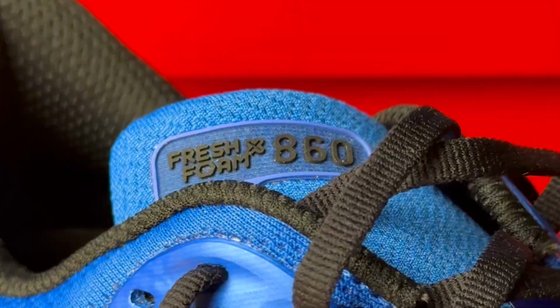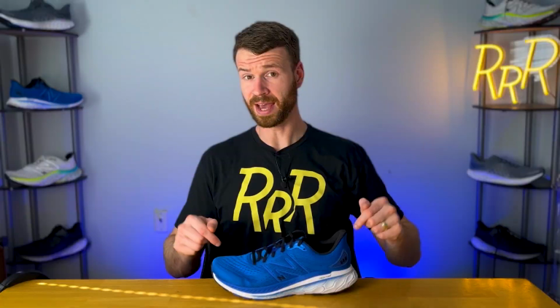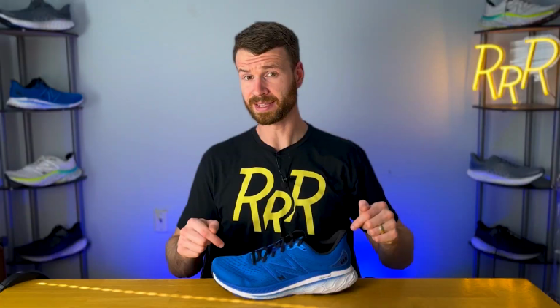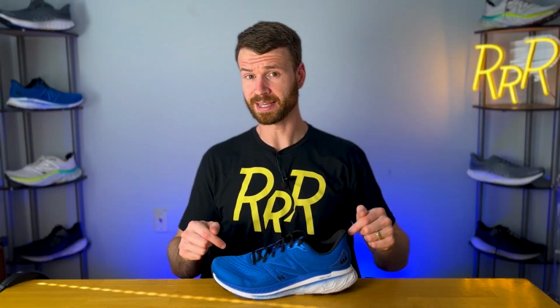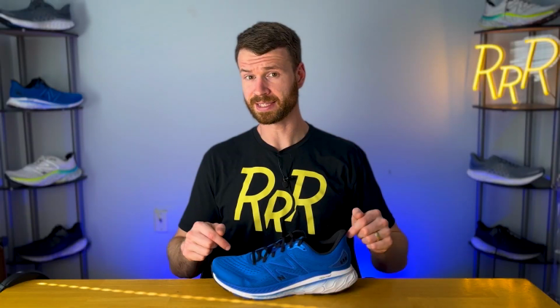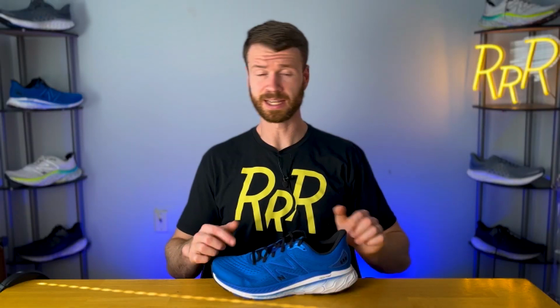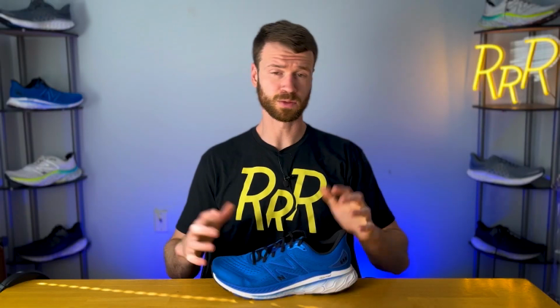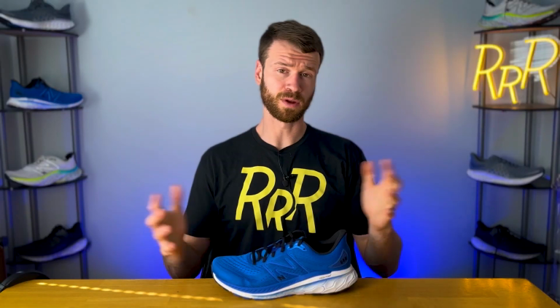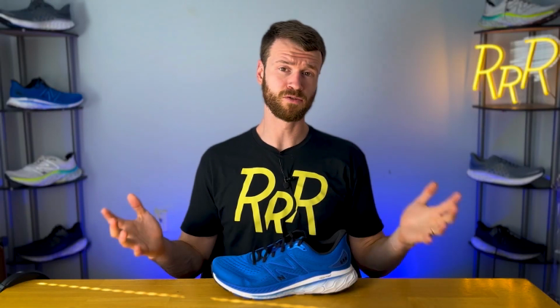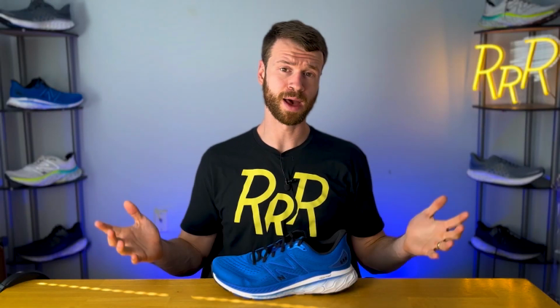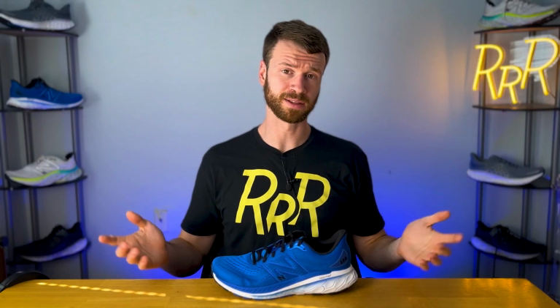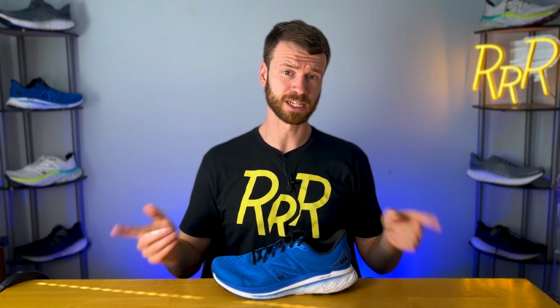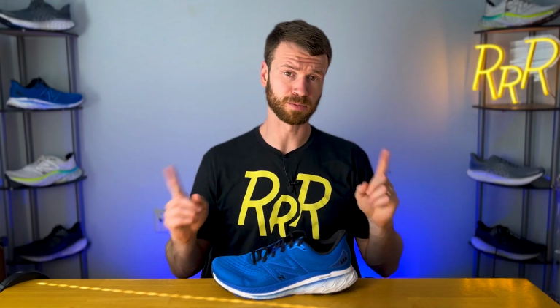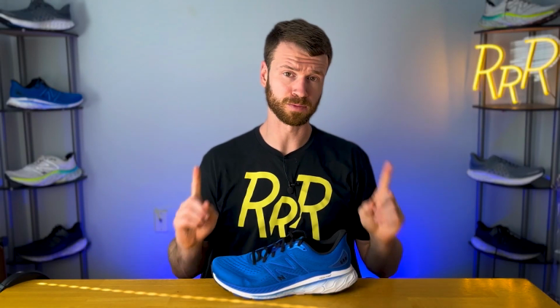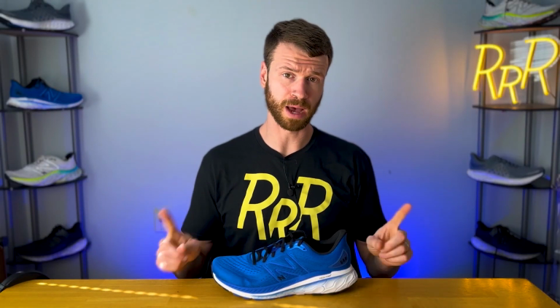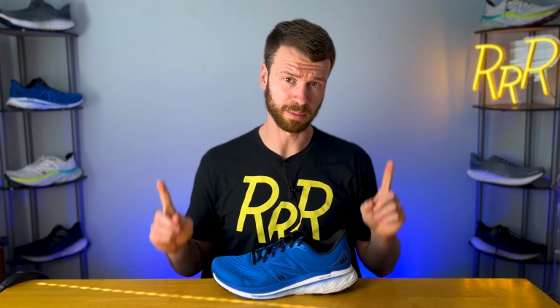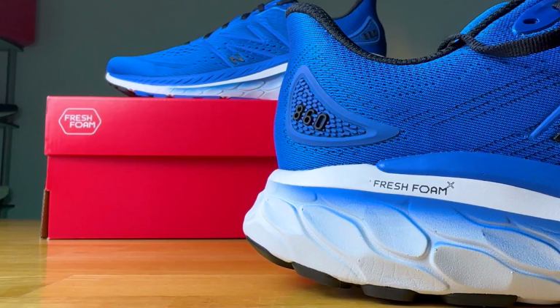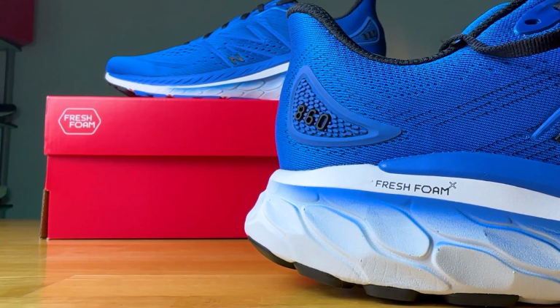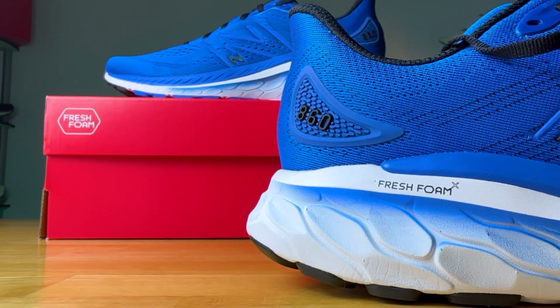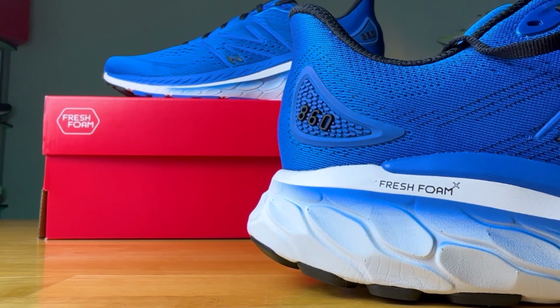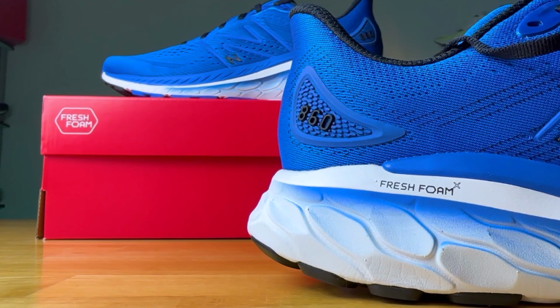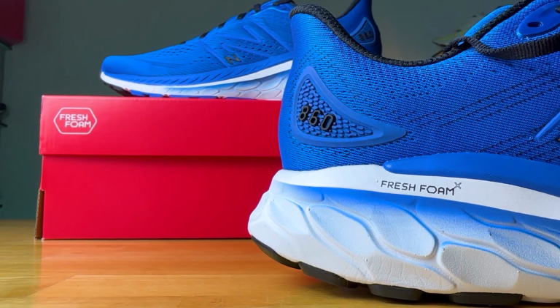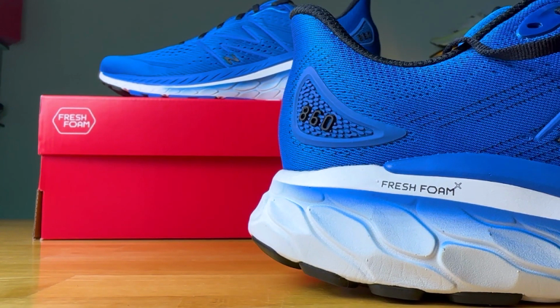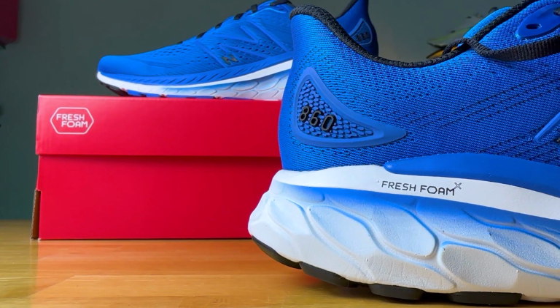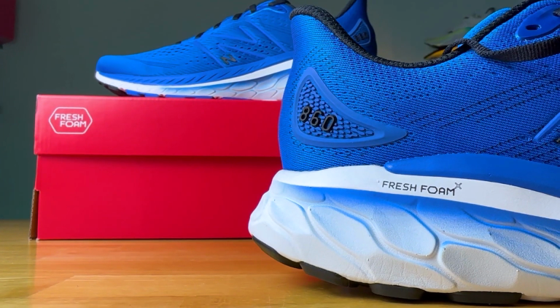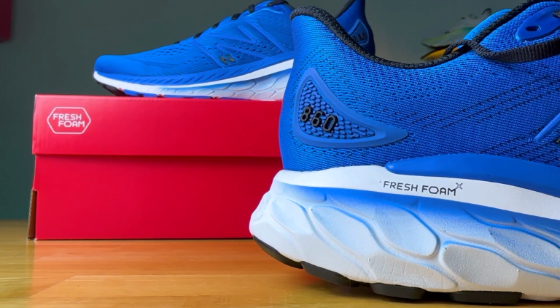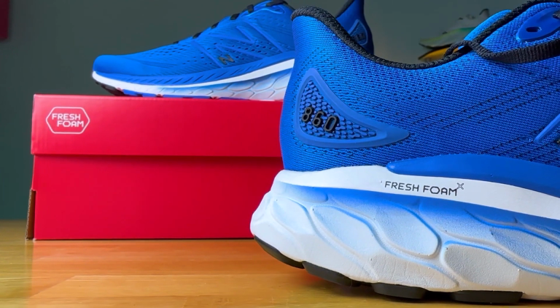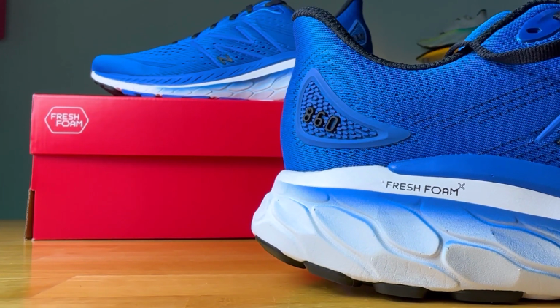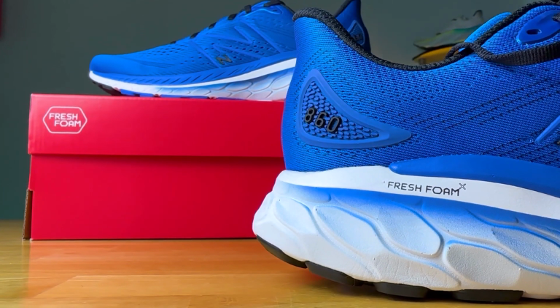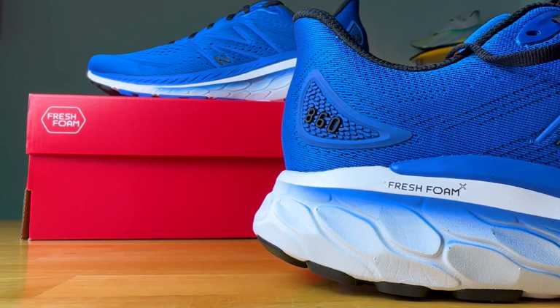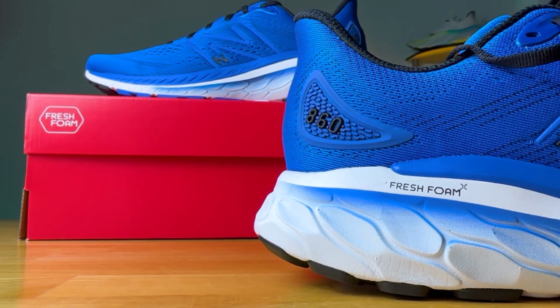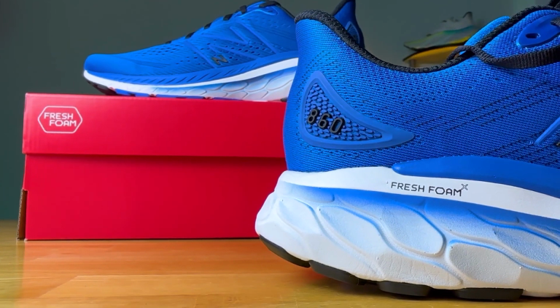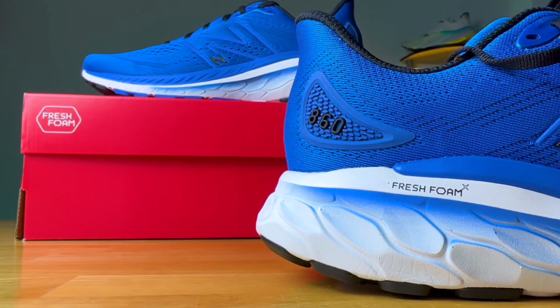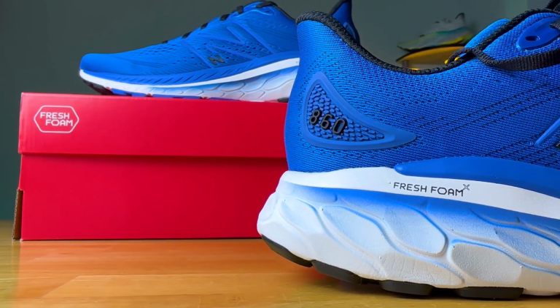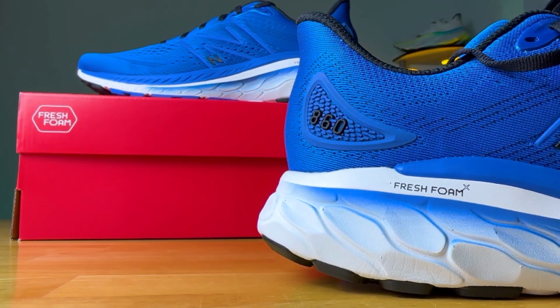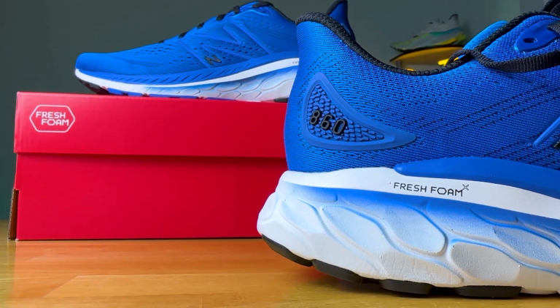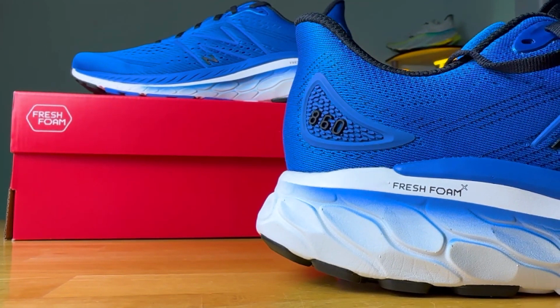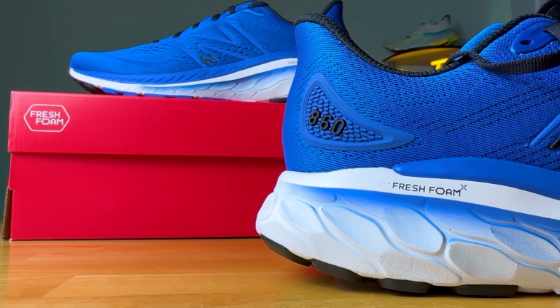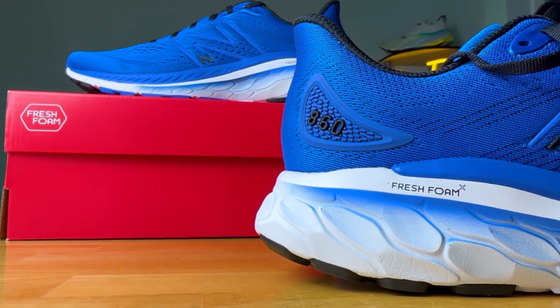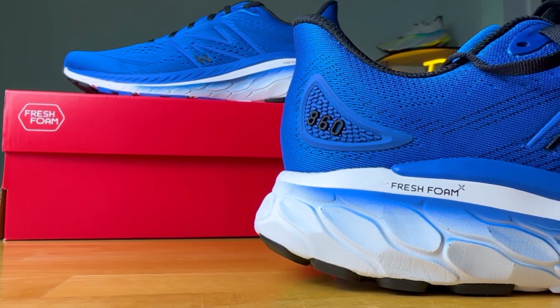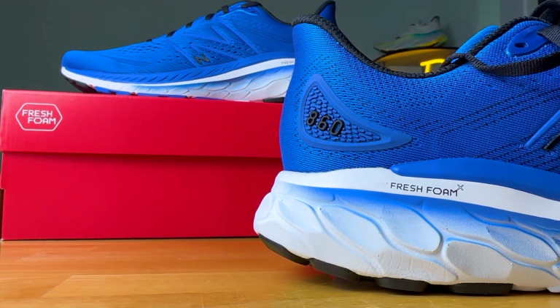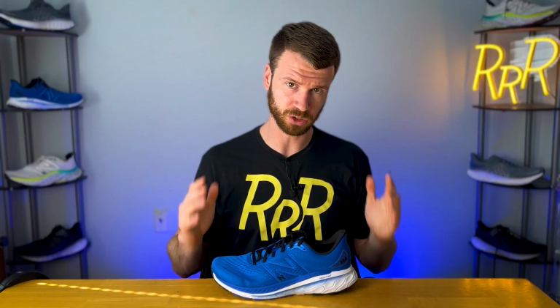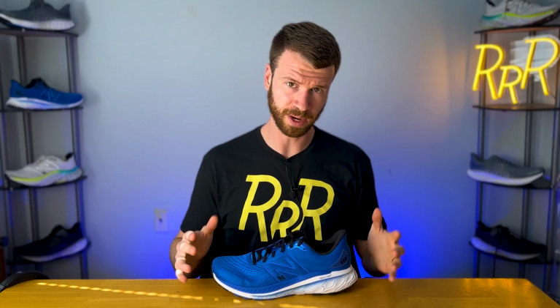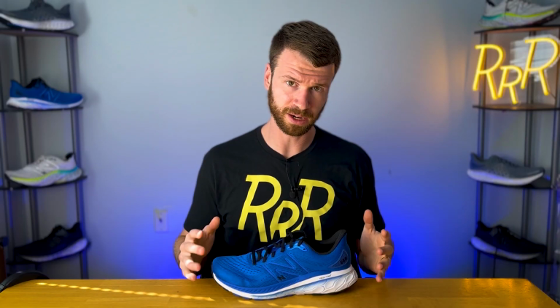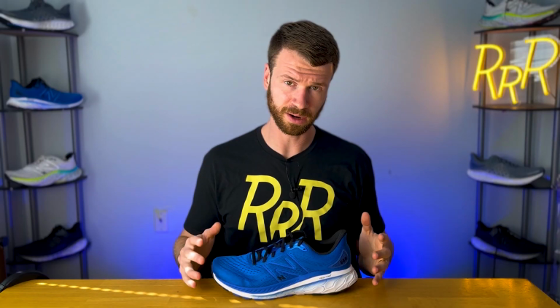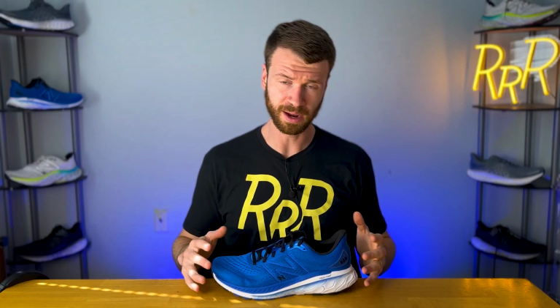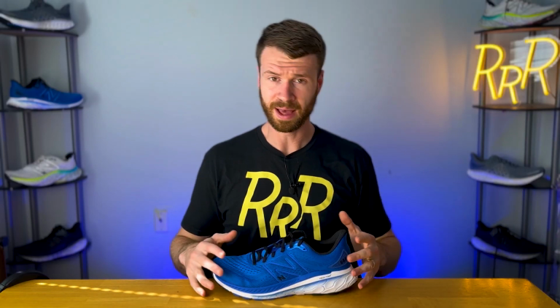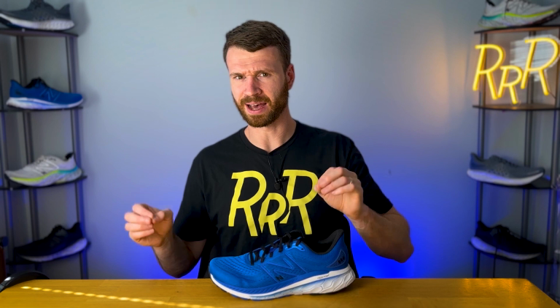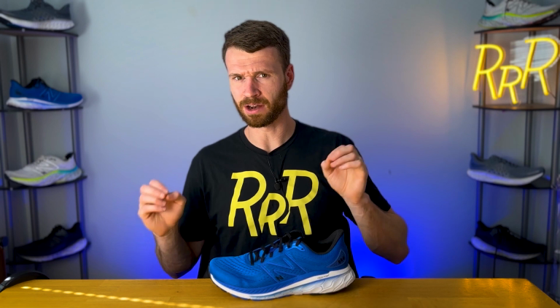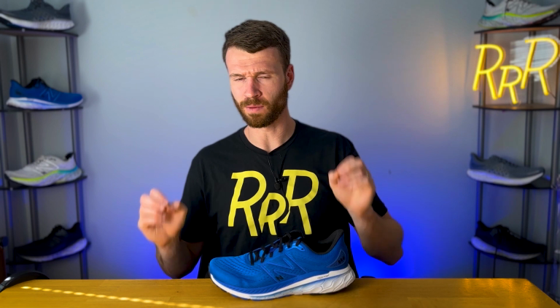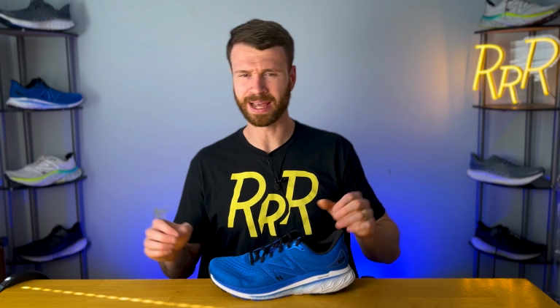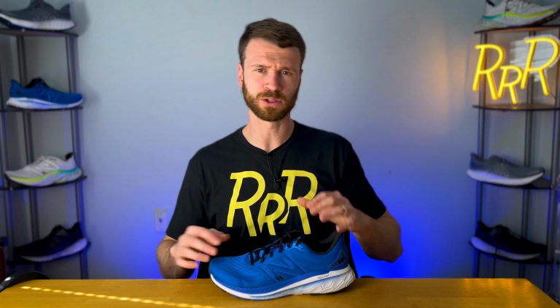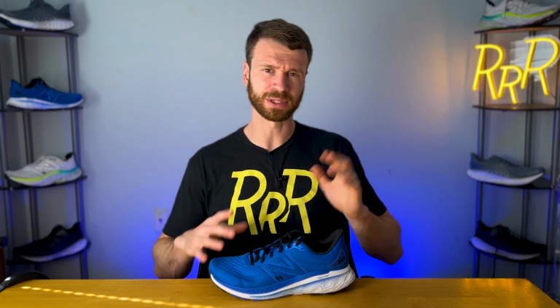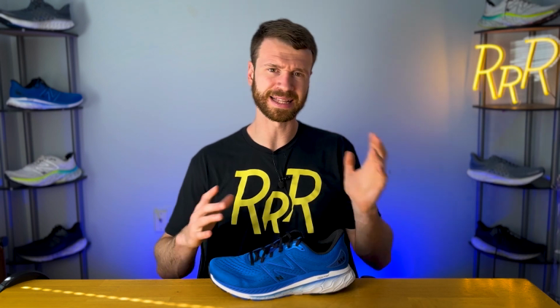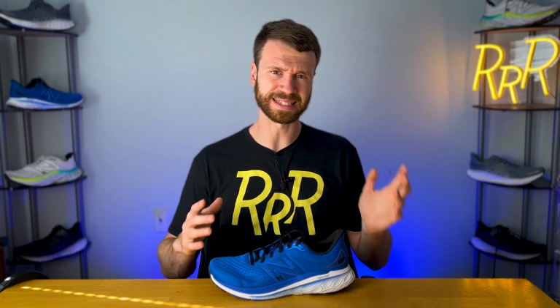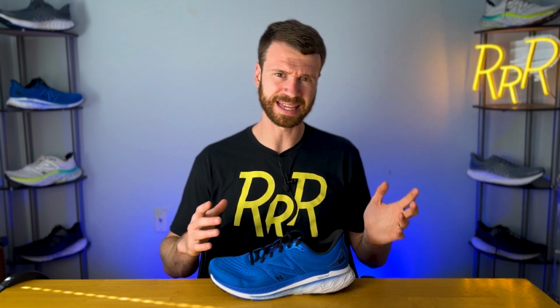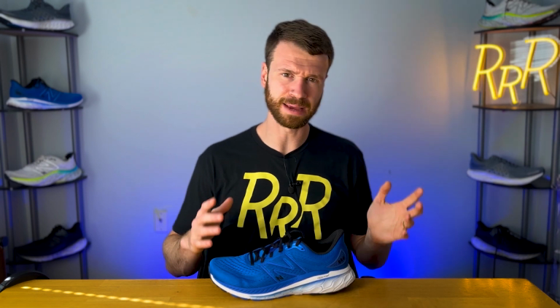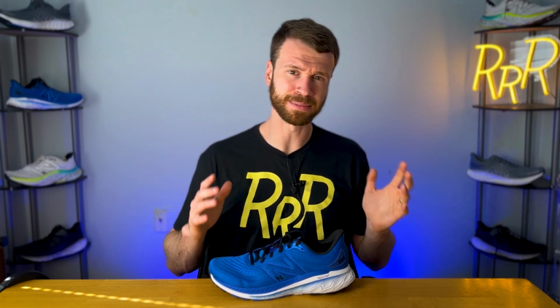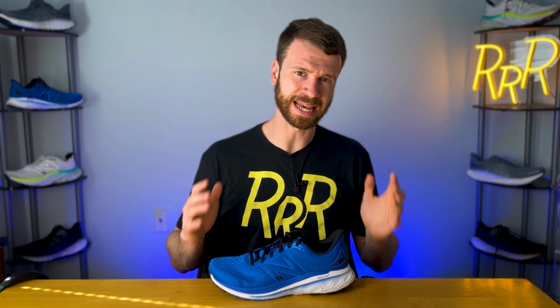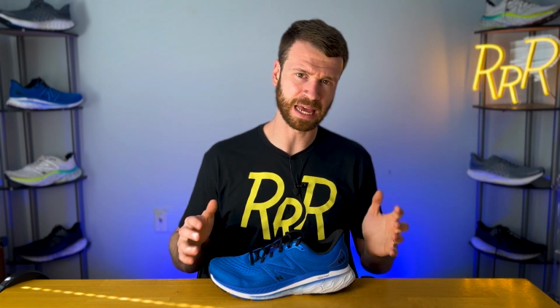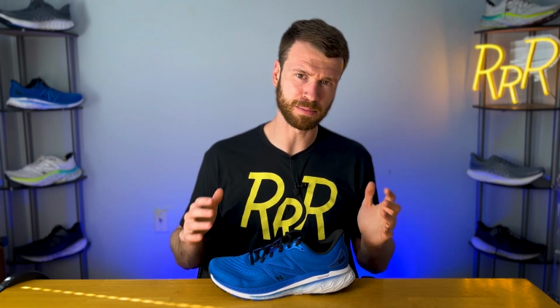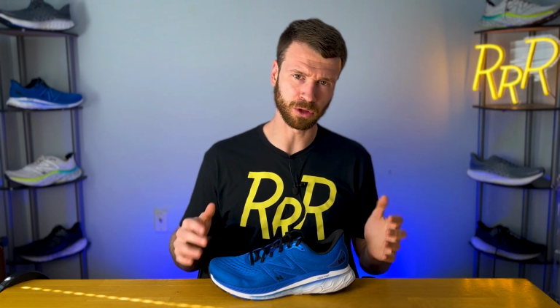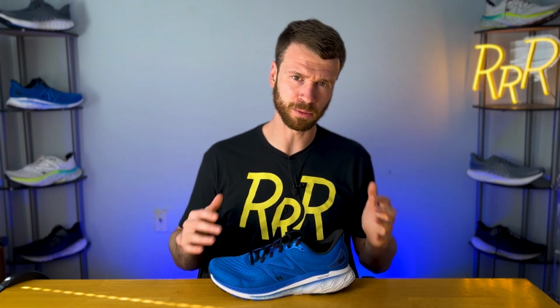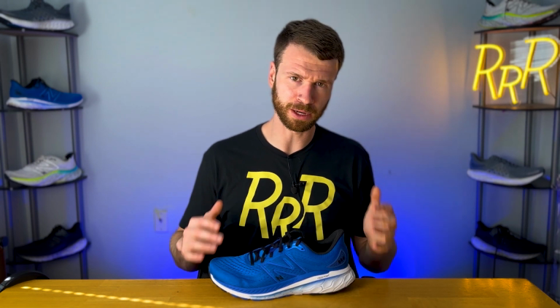It's a triple foam setup with the completely redesigned New Balance 860 V13. Let's run with it.